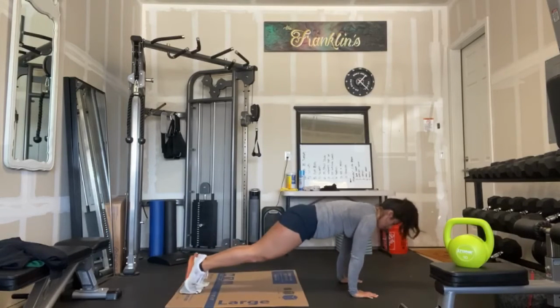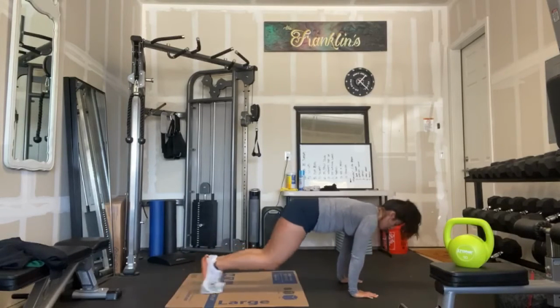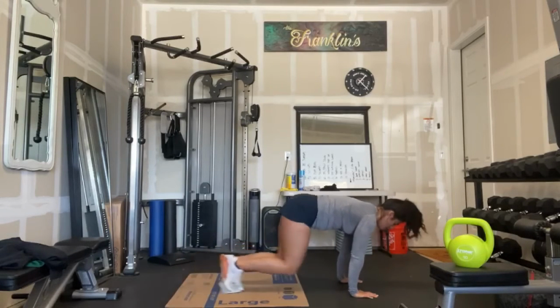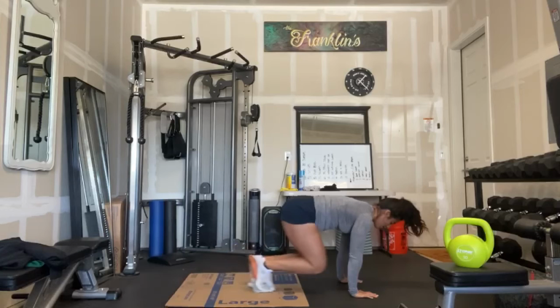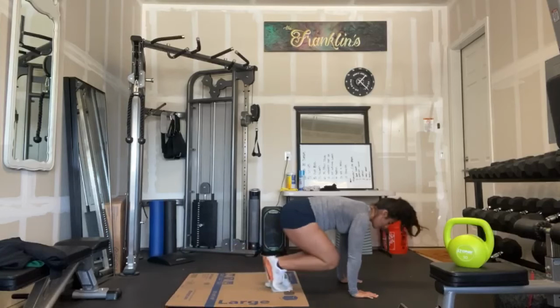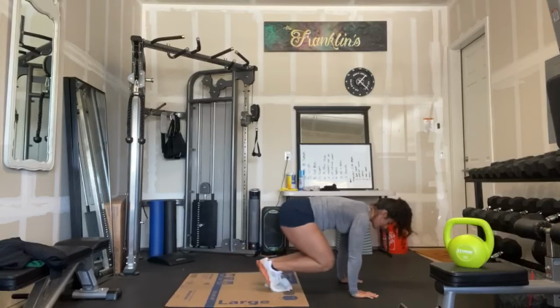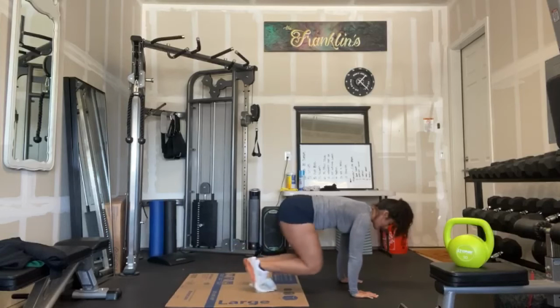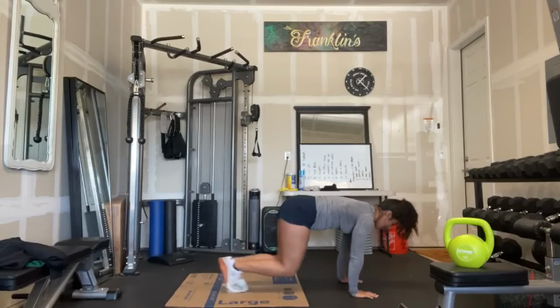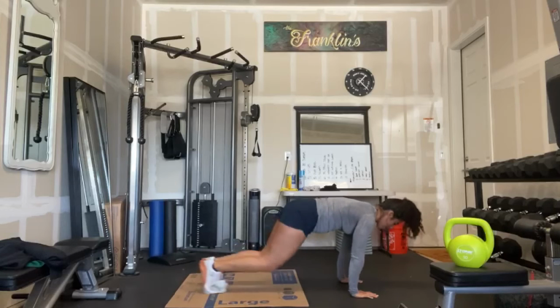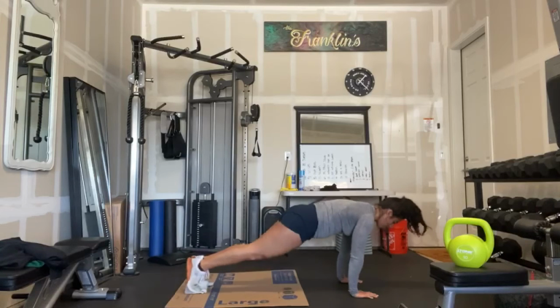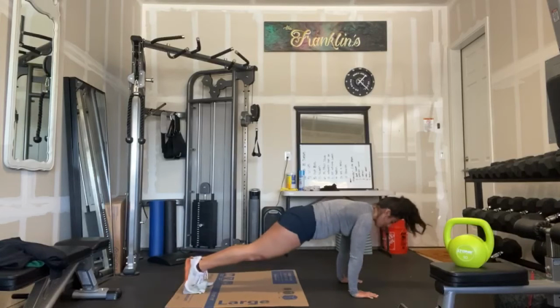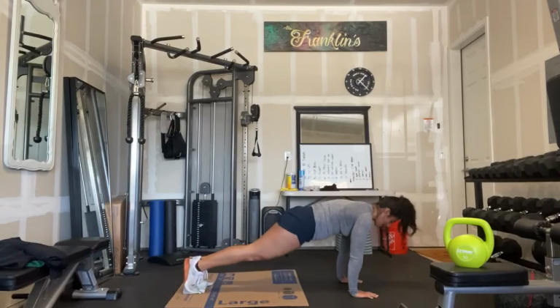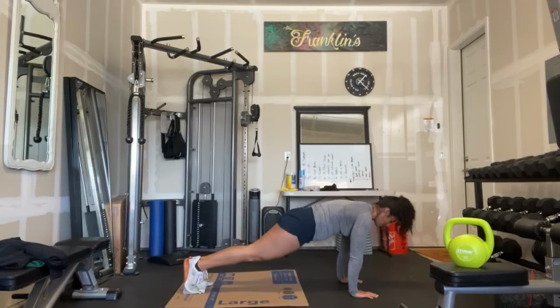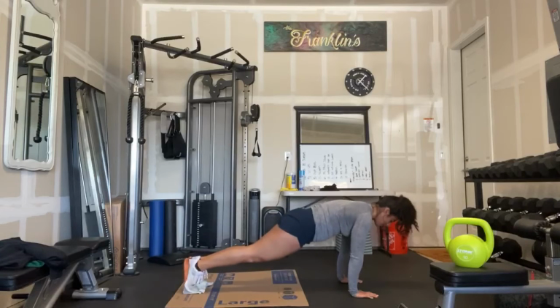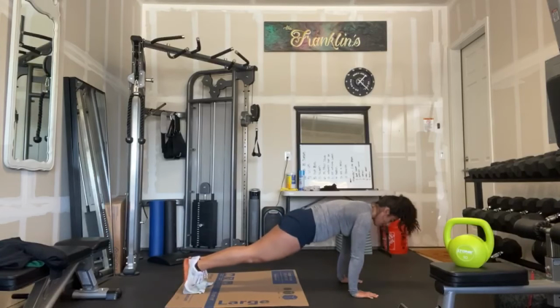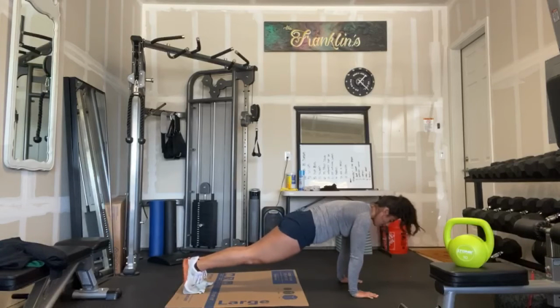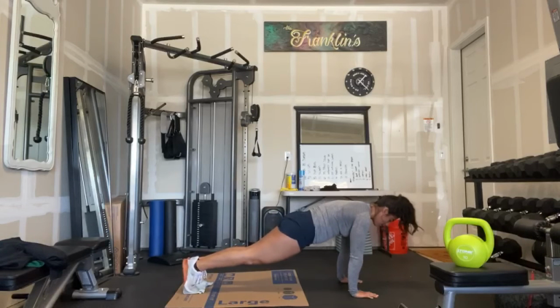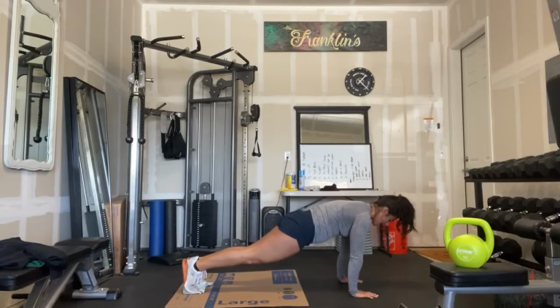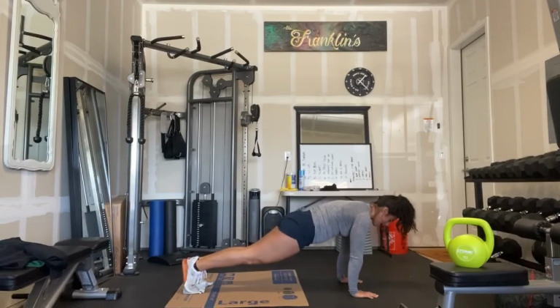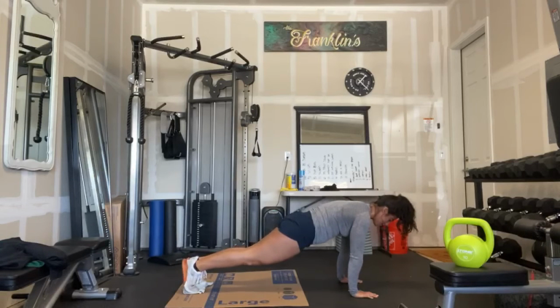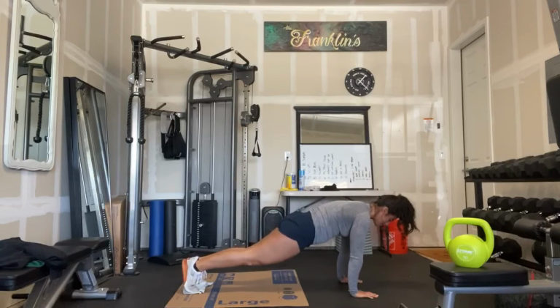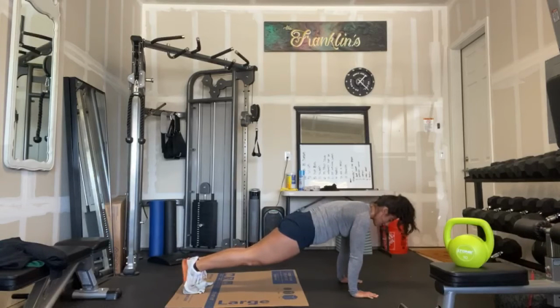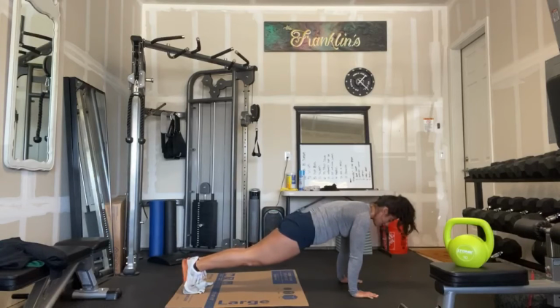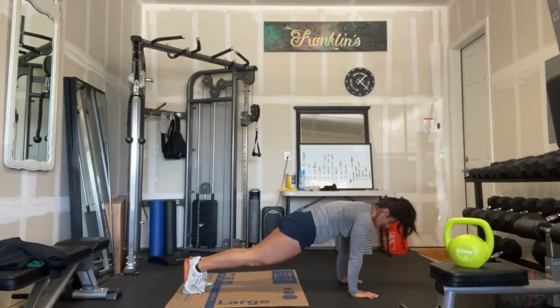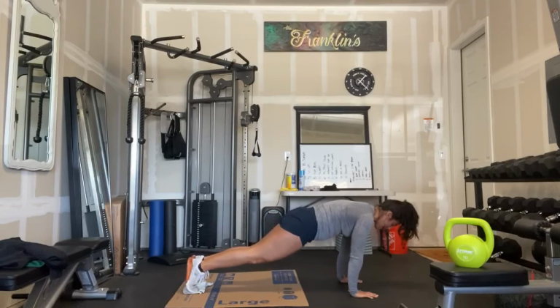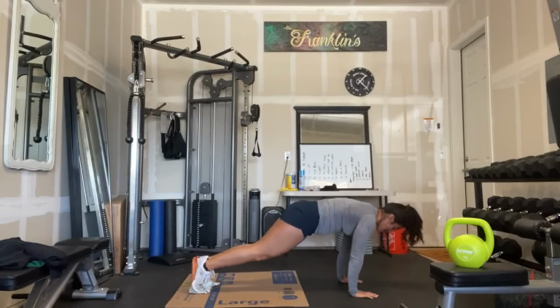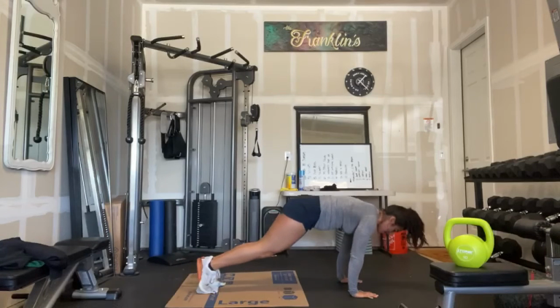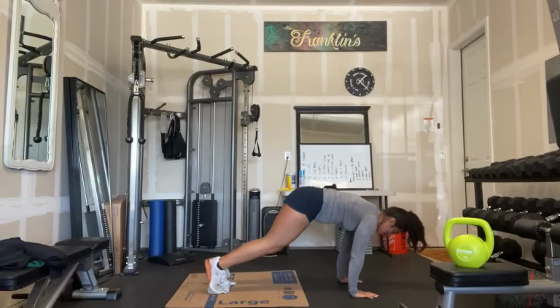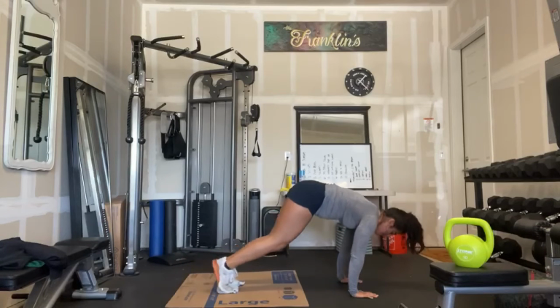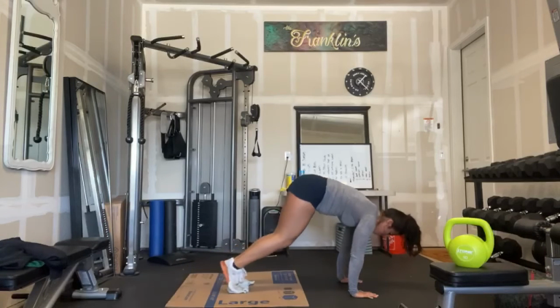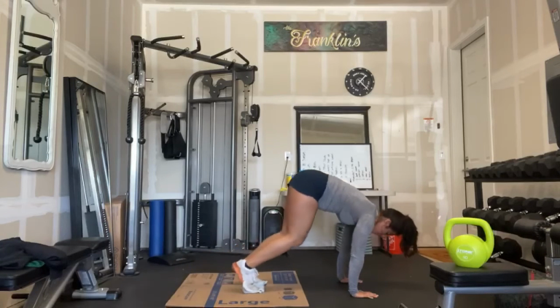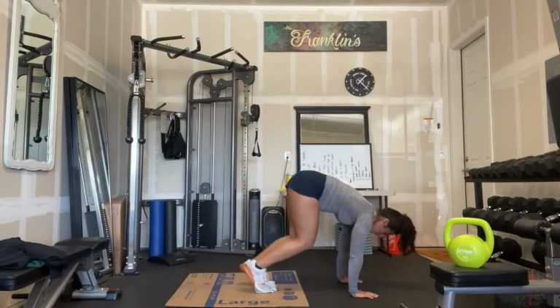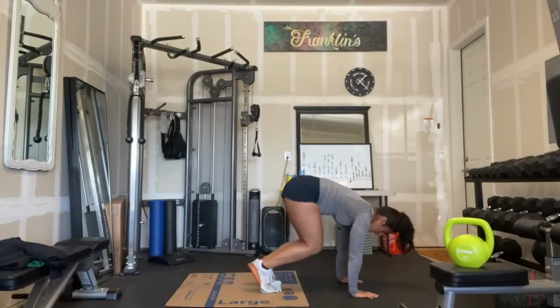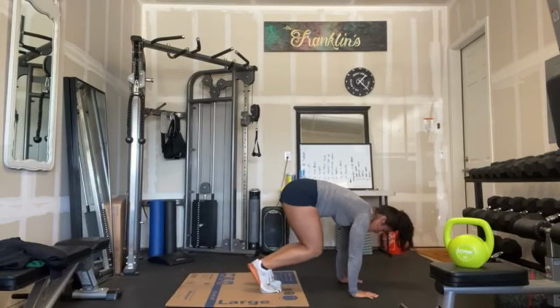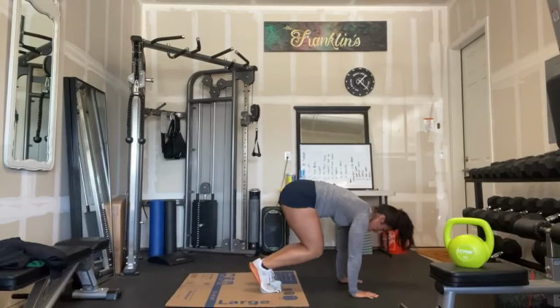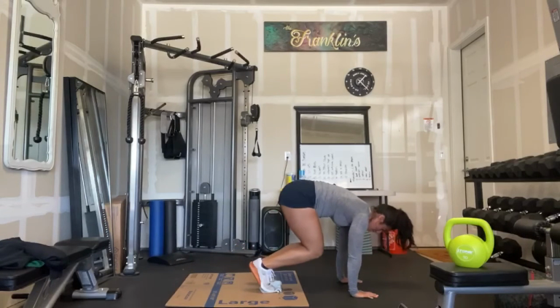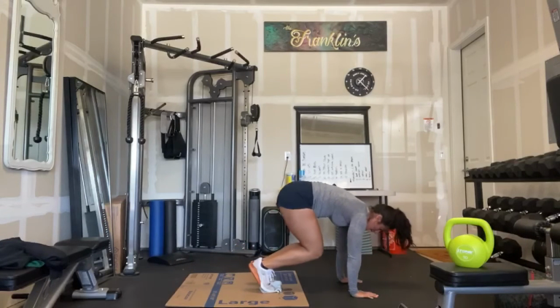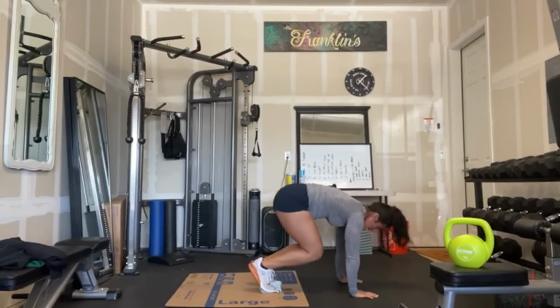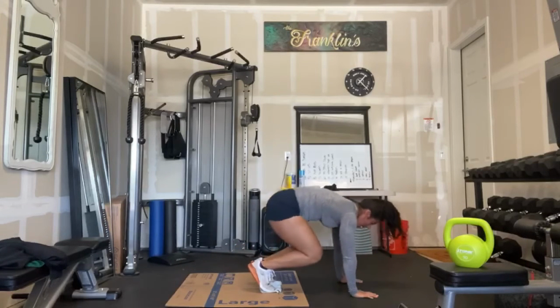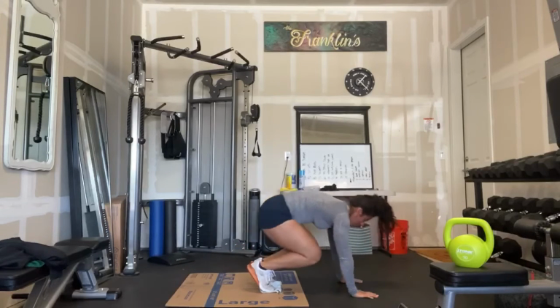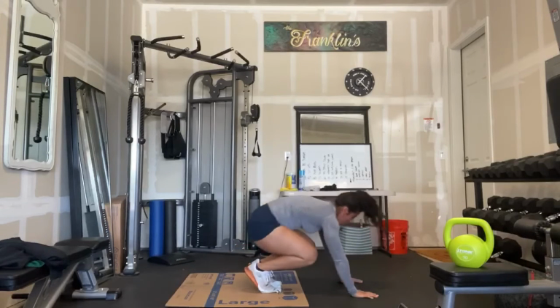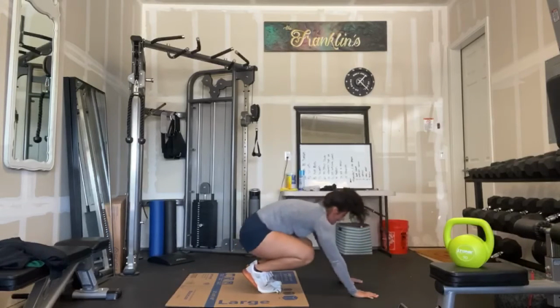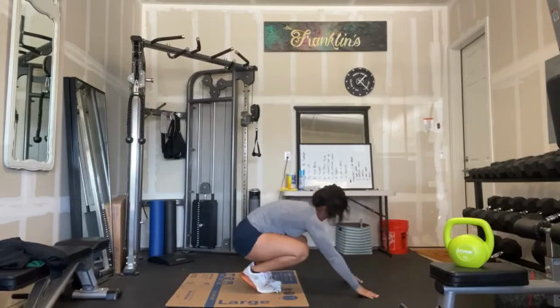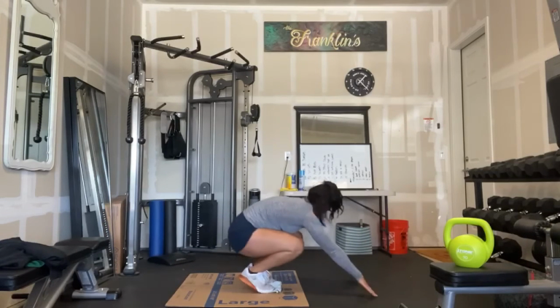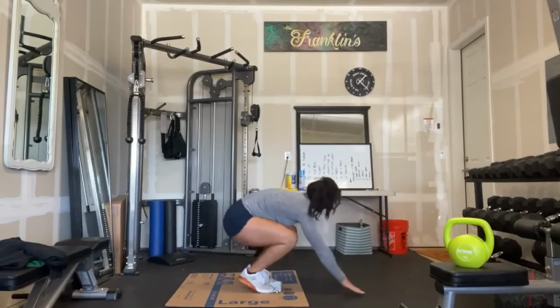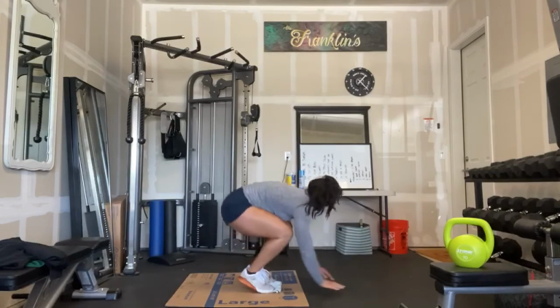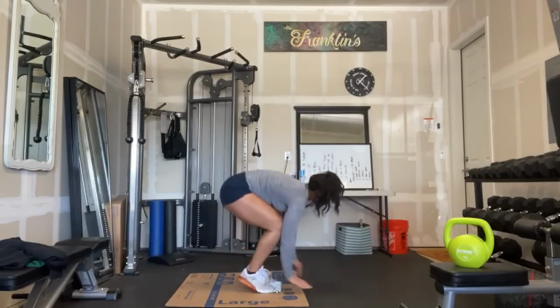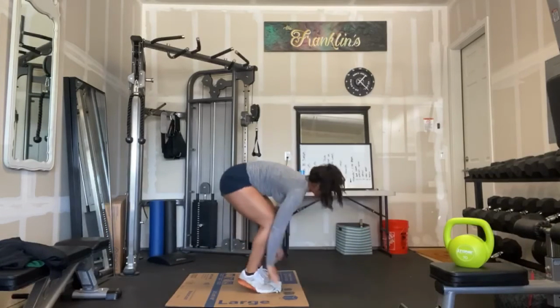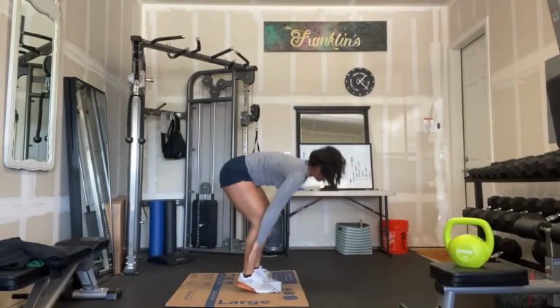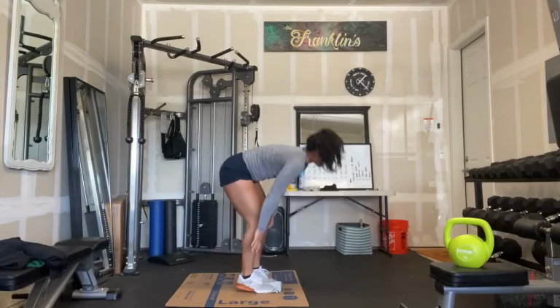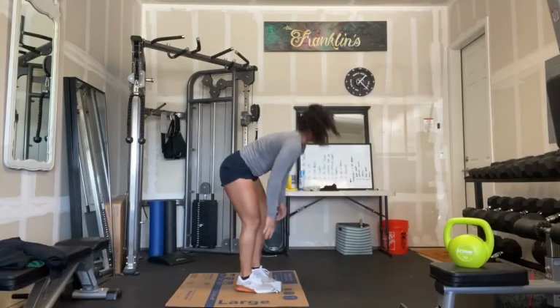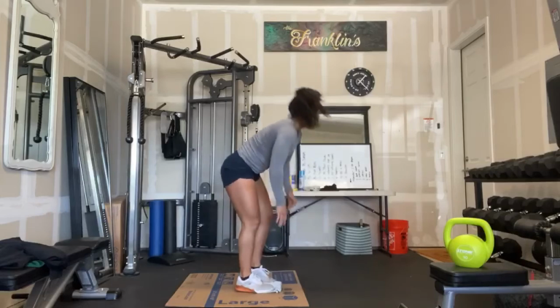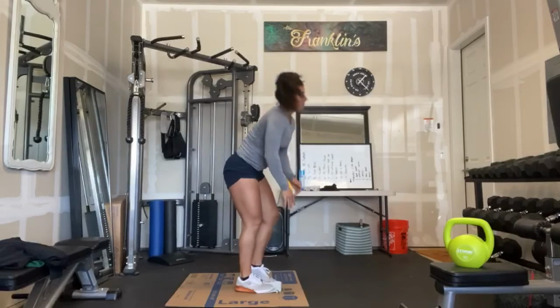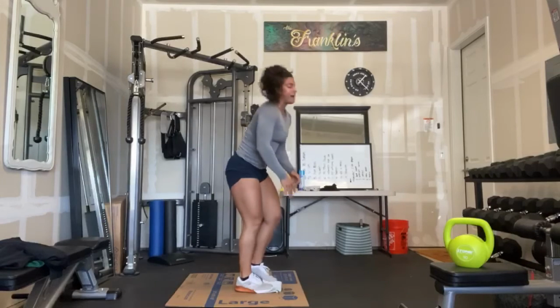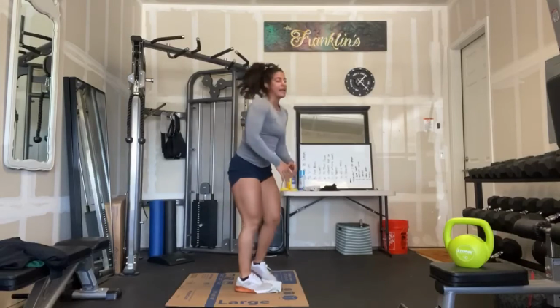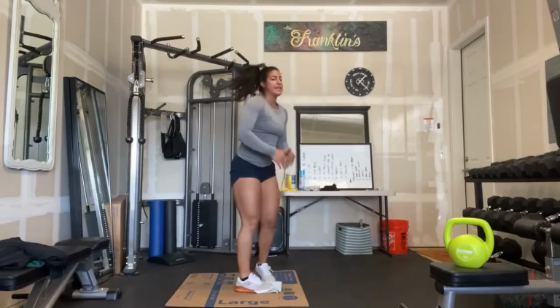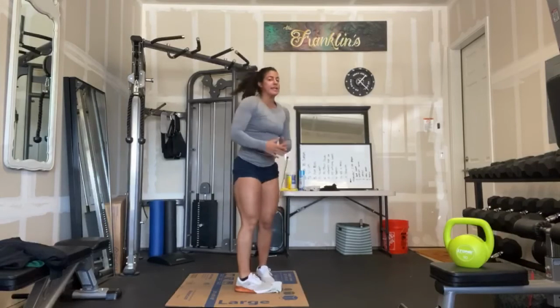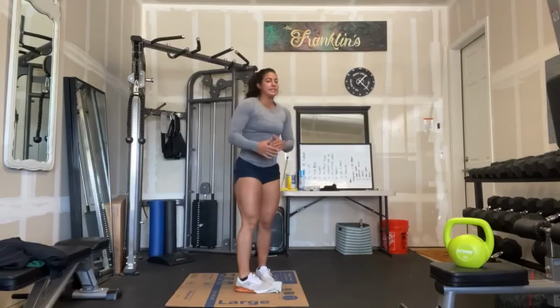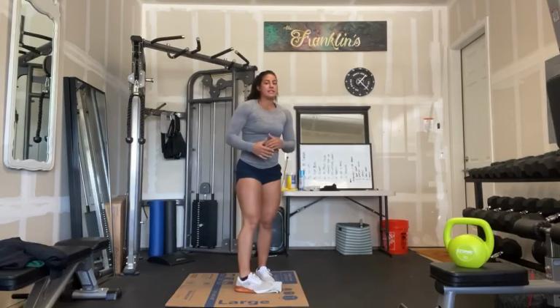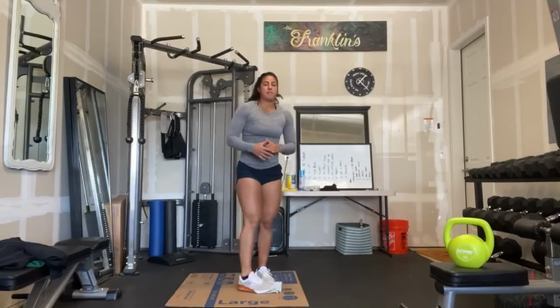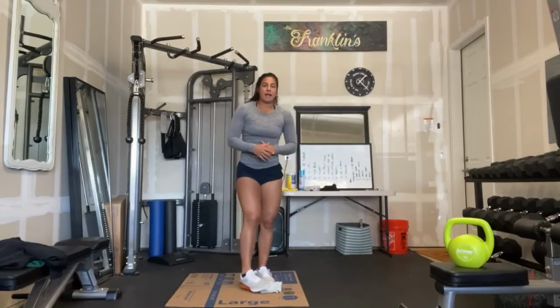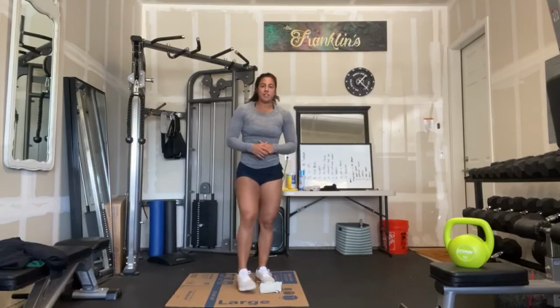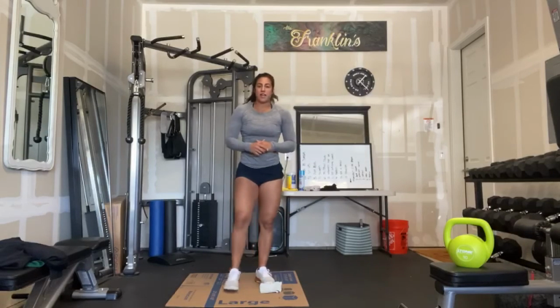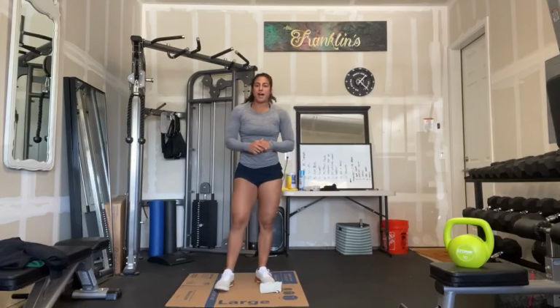Notice how low my hips are staying. They're not coming up as I'm bringing my knees to my chest.